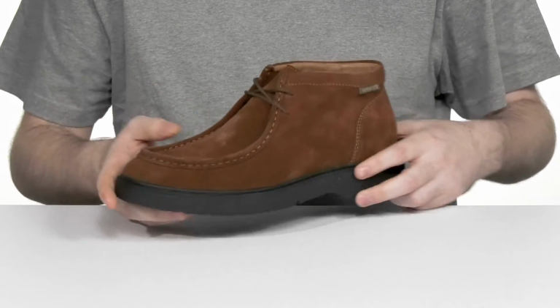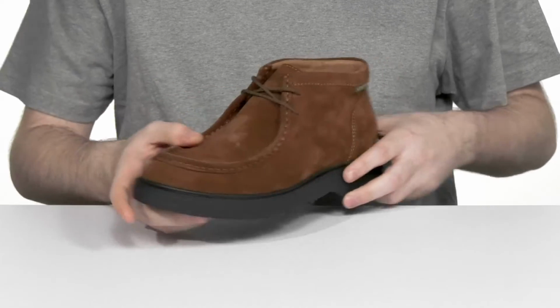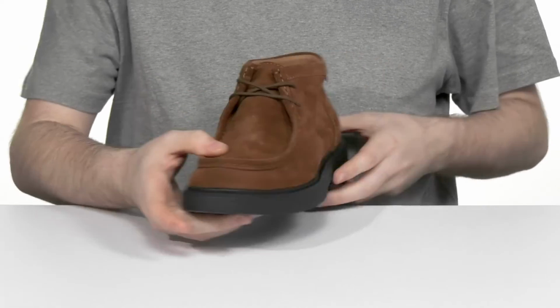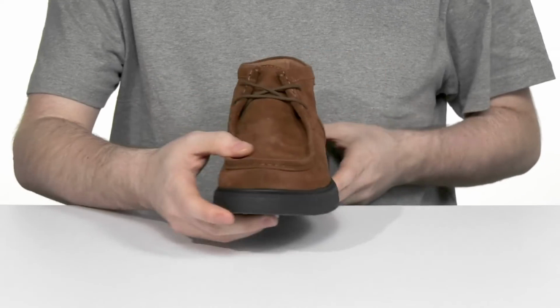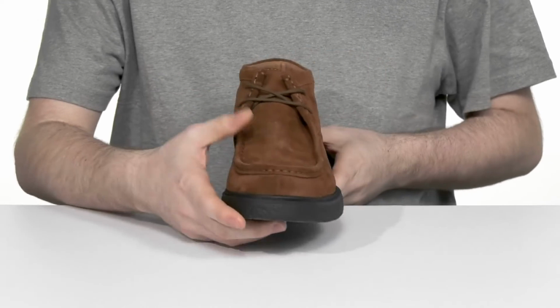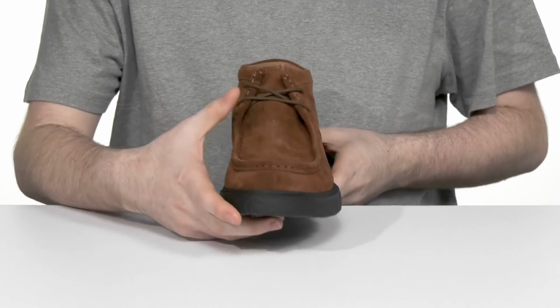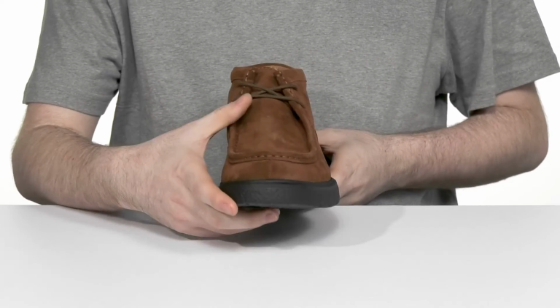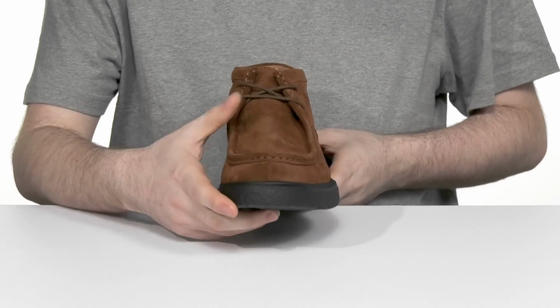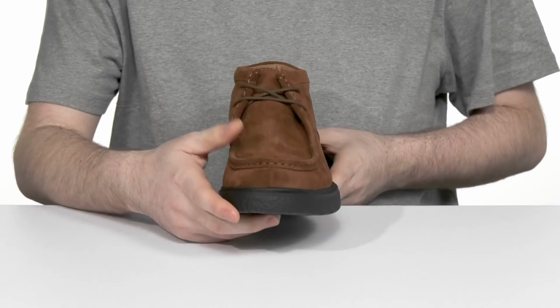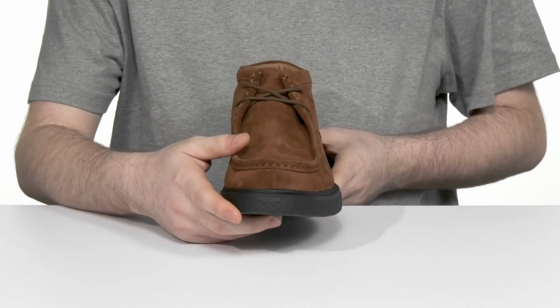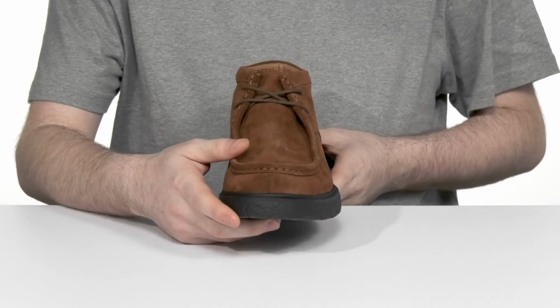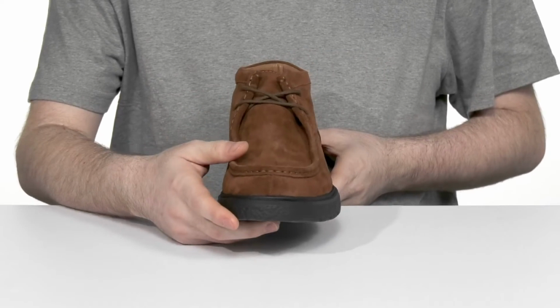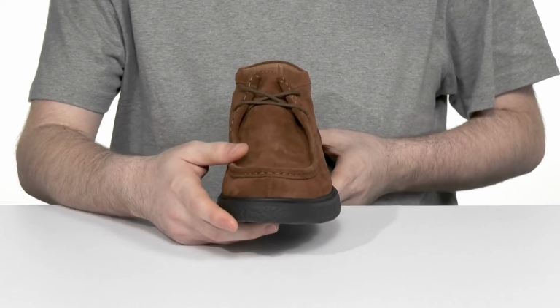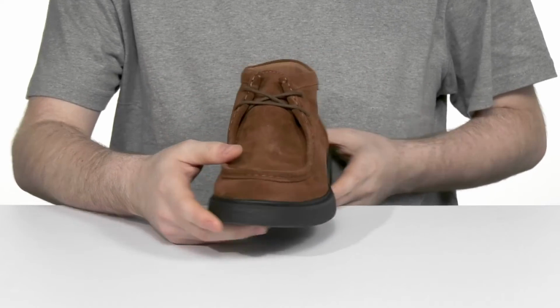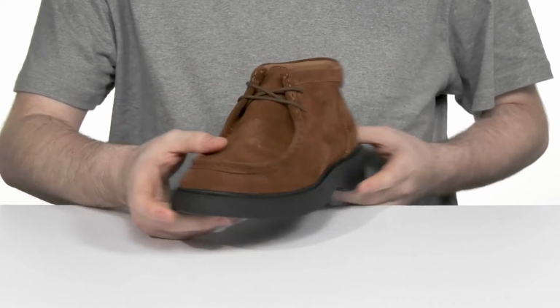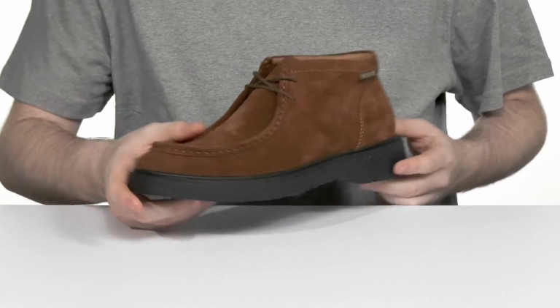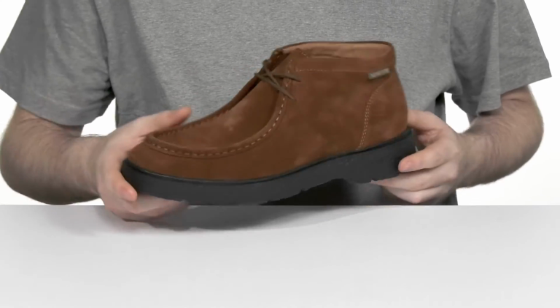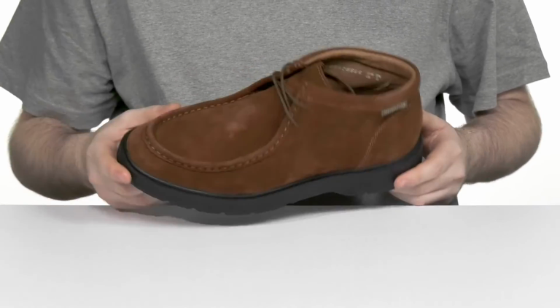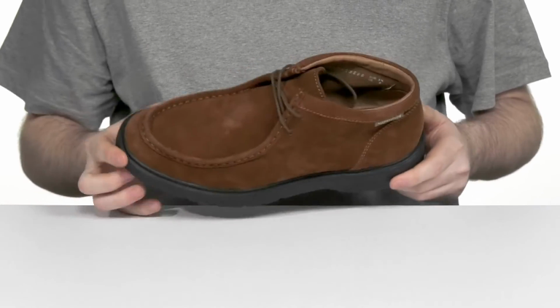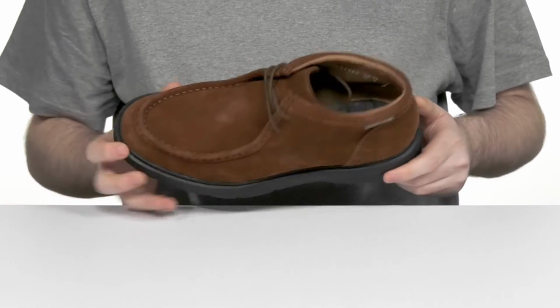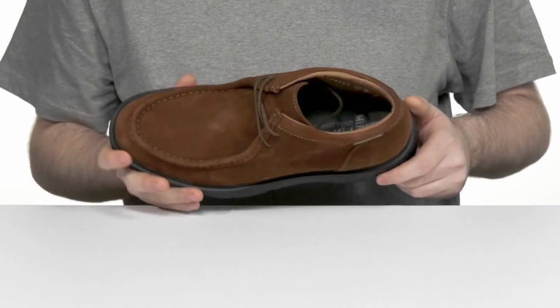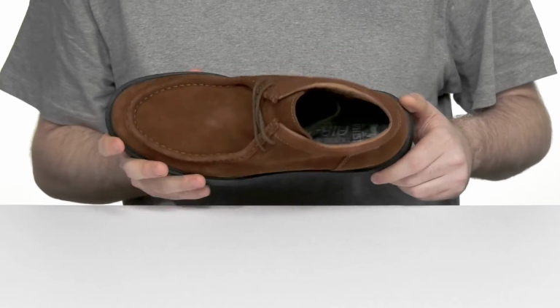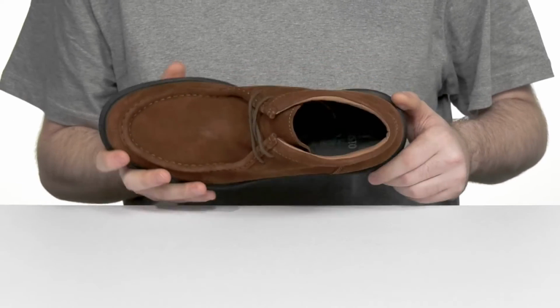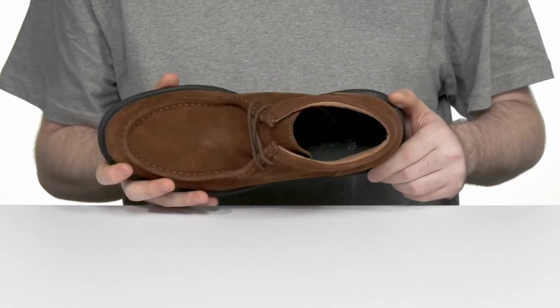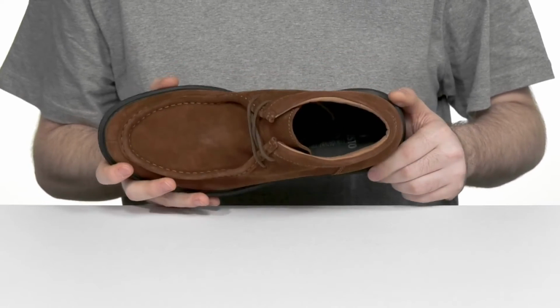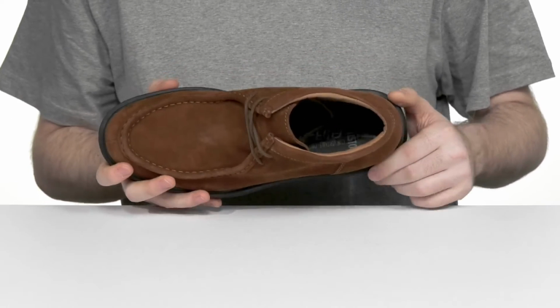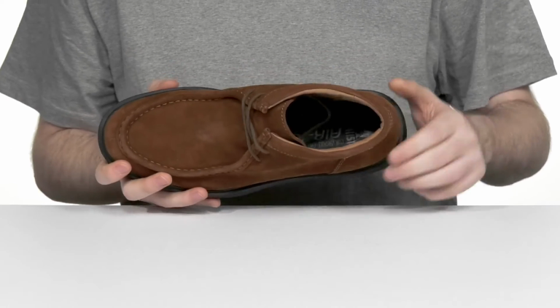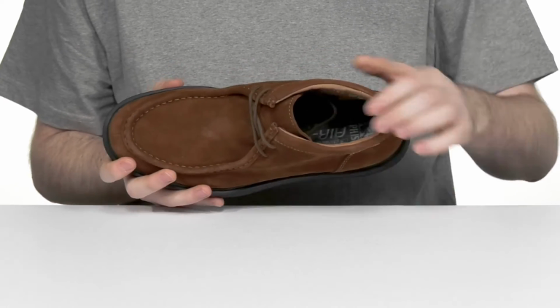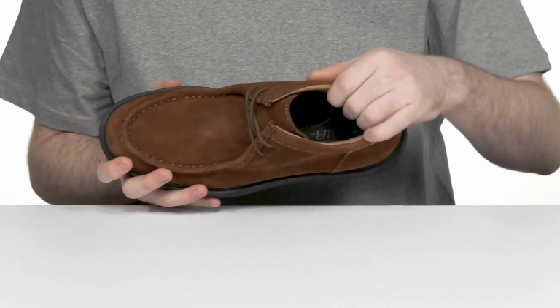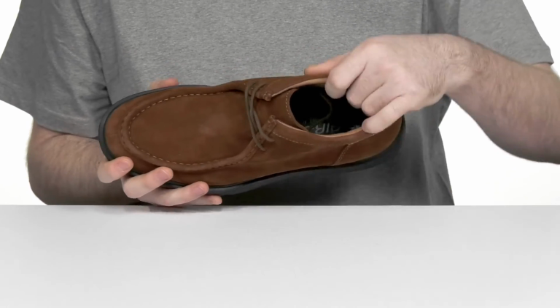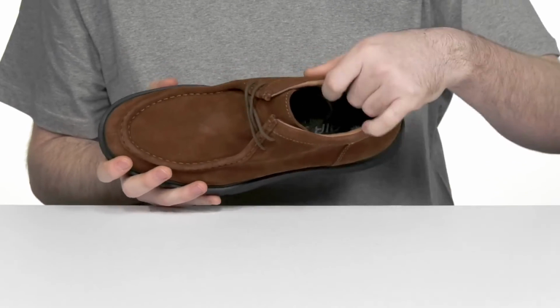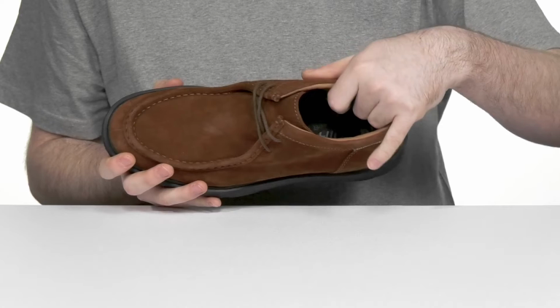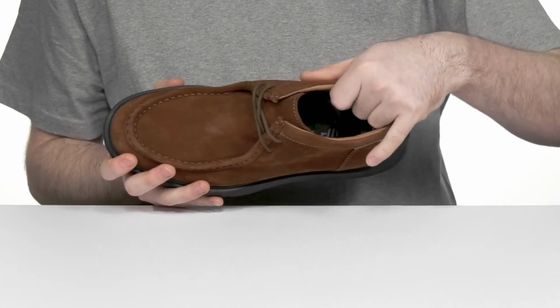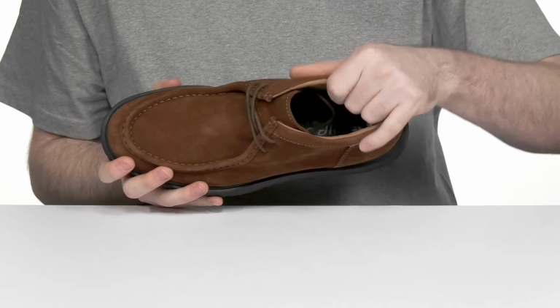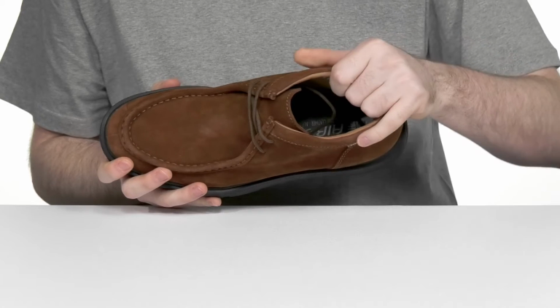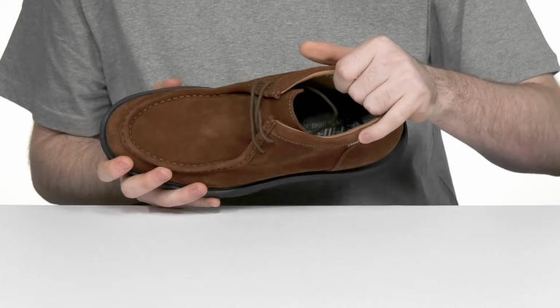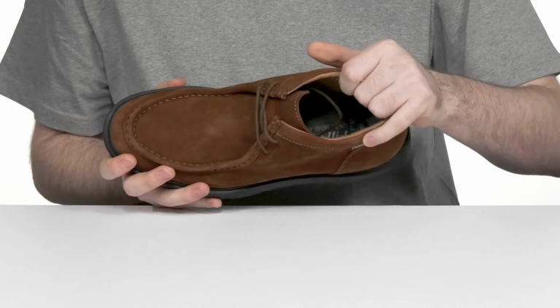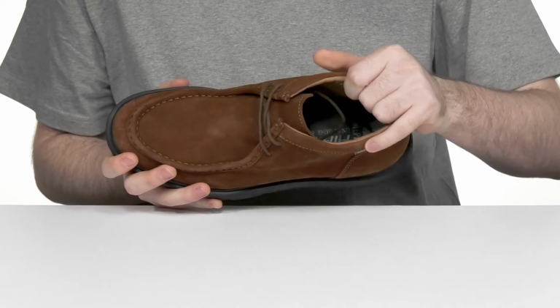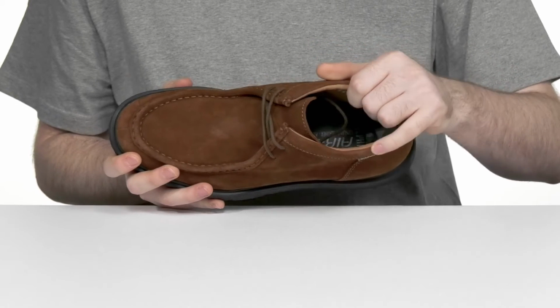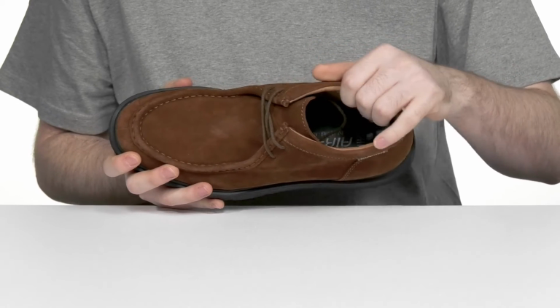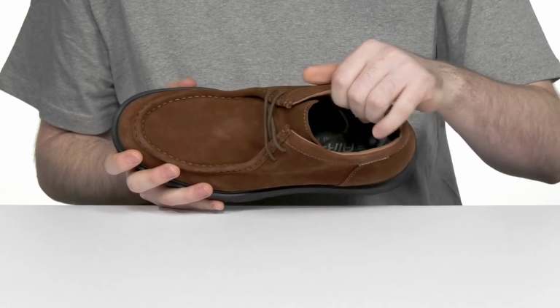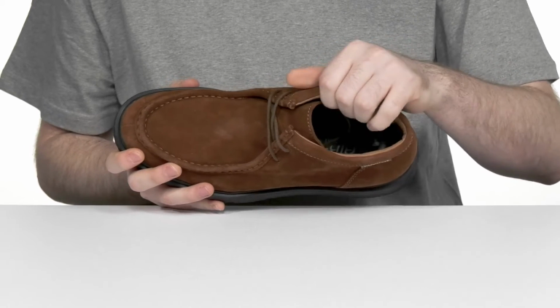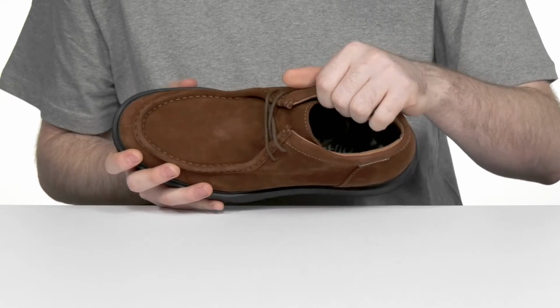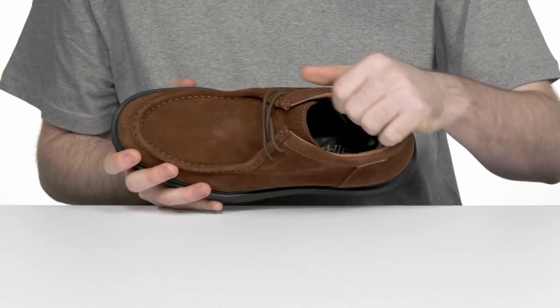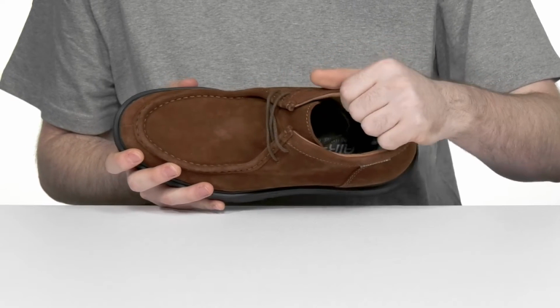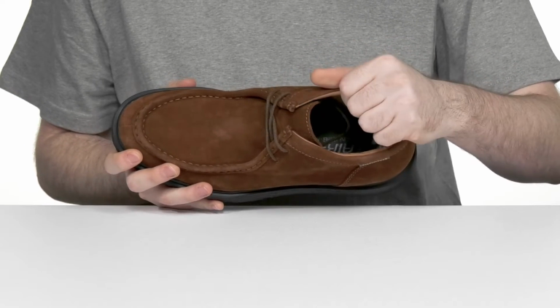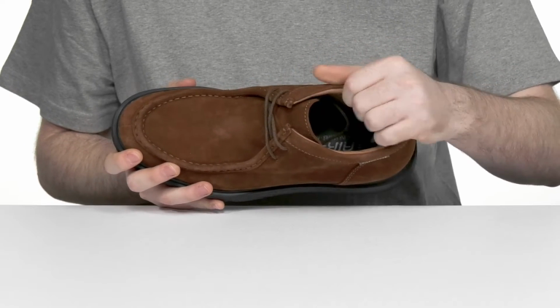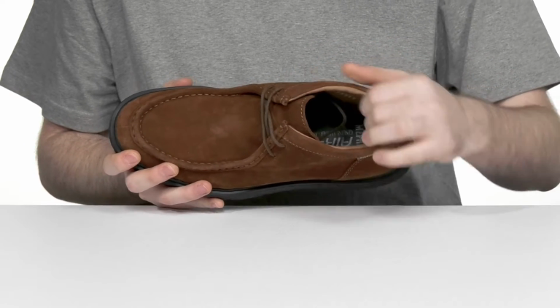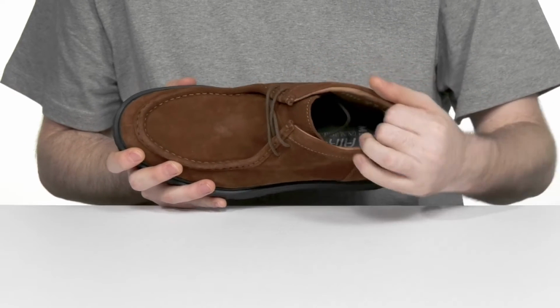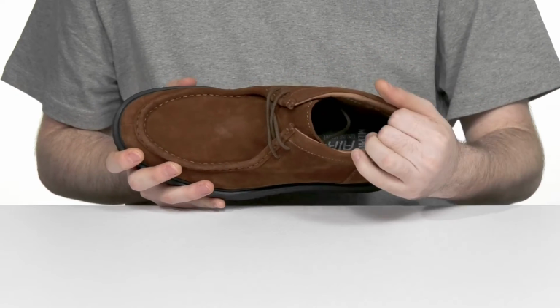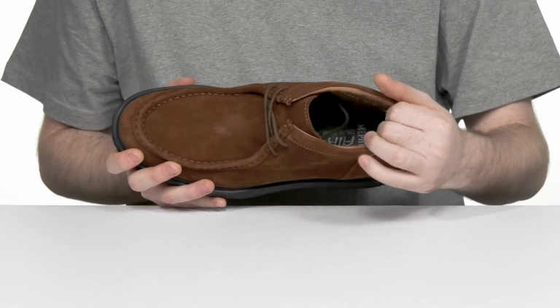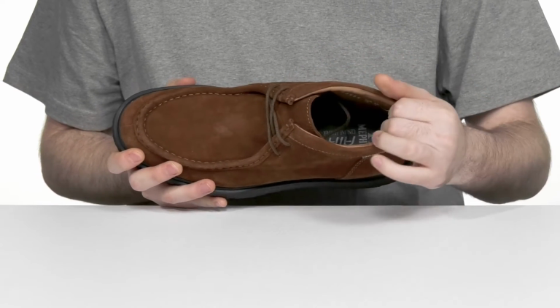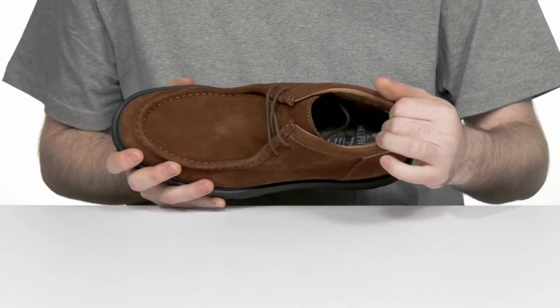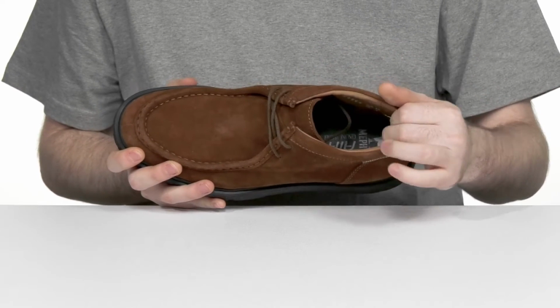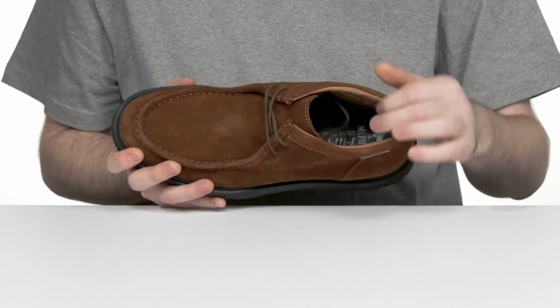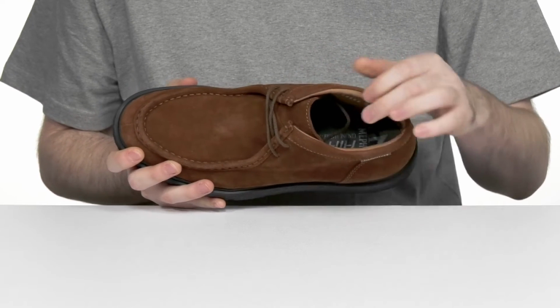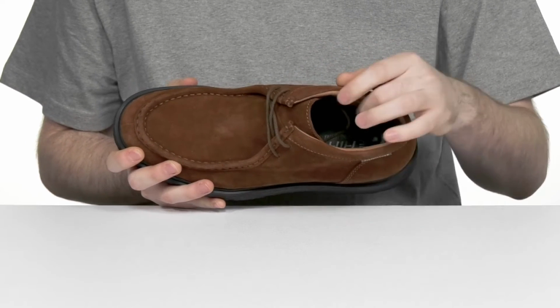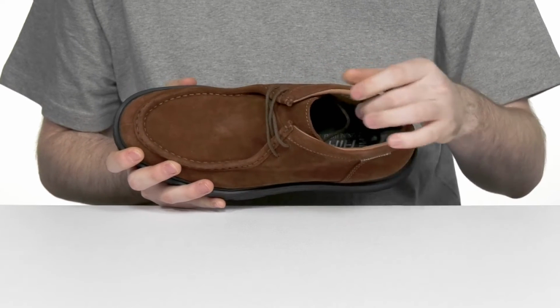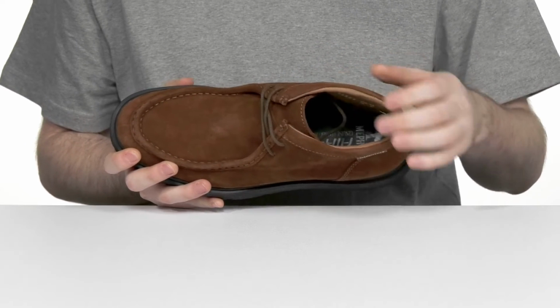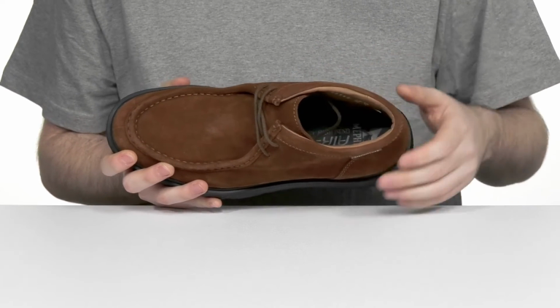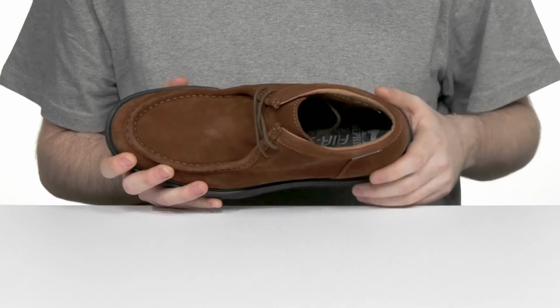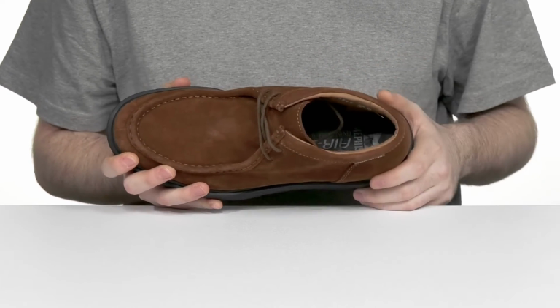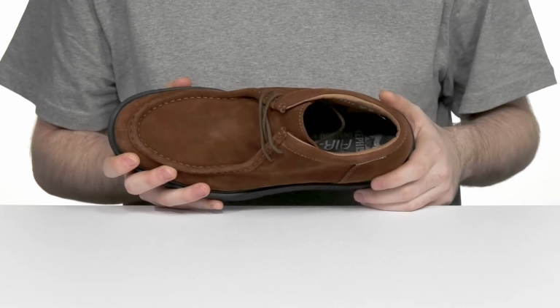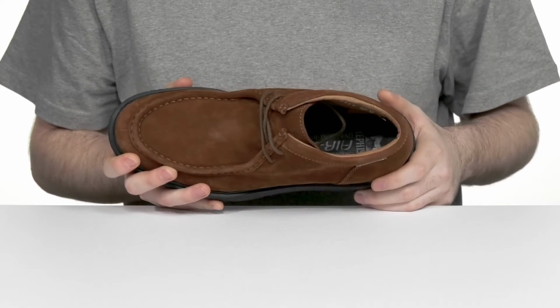The simple lace-up will make sure it's always secure, and its inner lining is made with soft leather as well, giving it great cushioning around the collar for more accommodation.